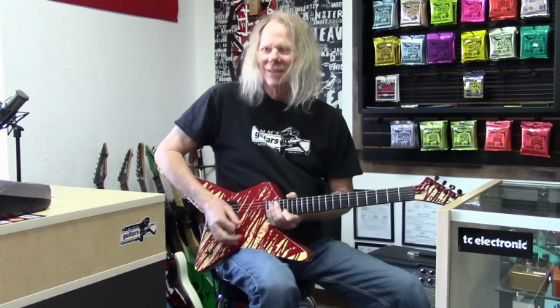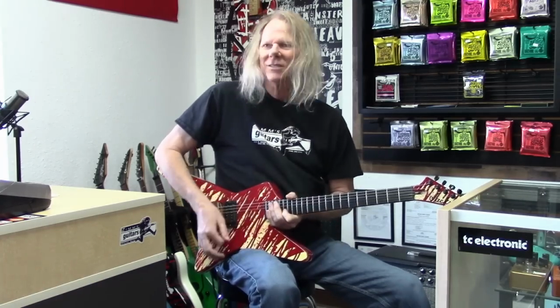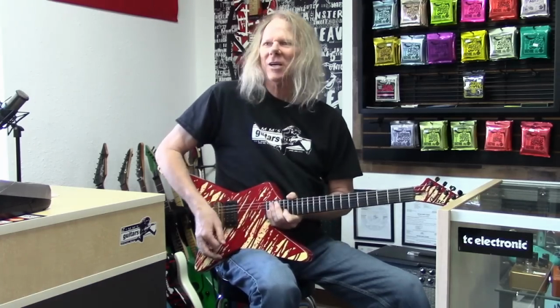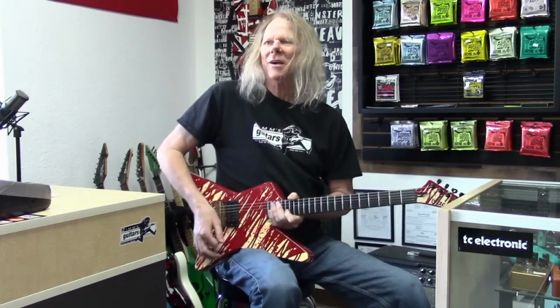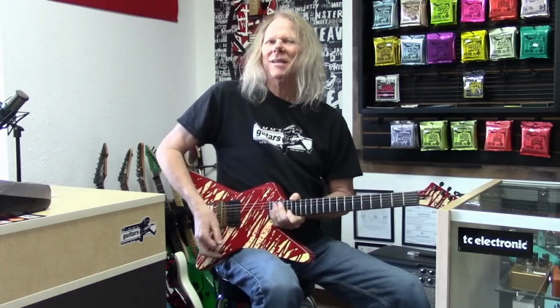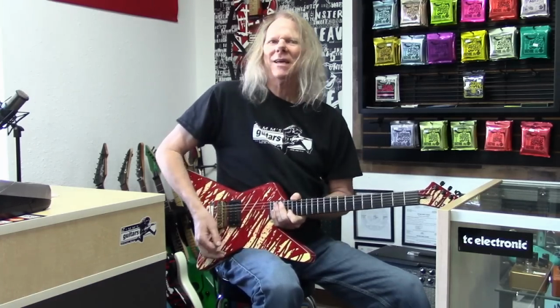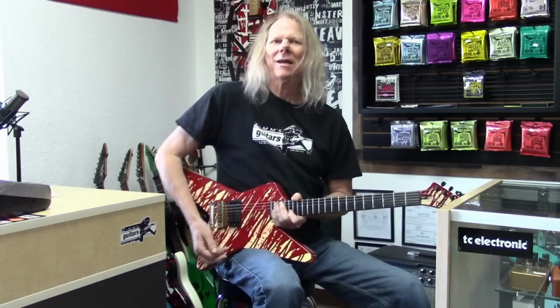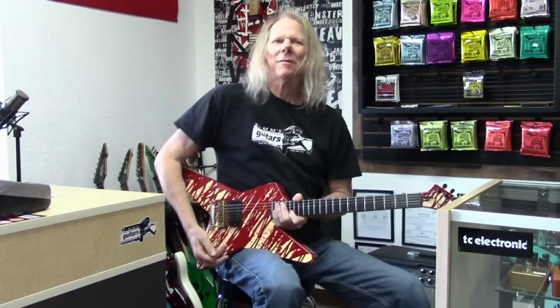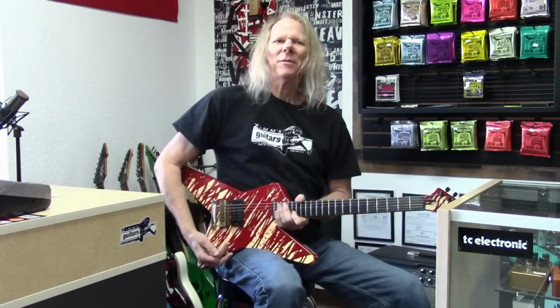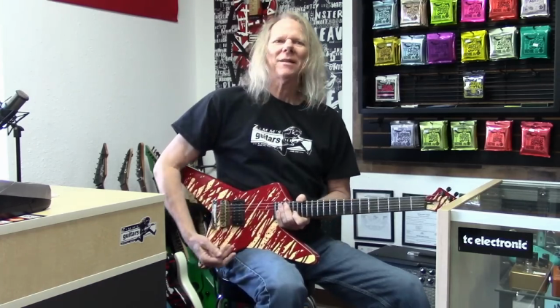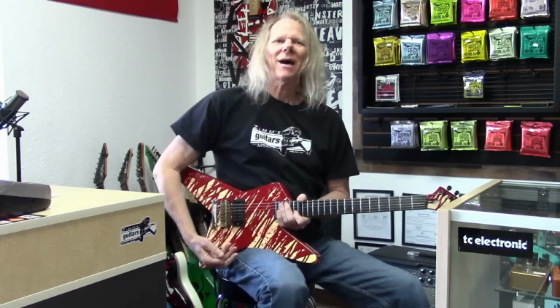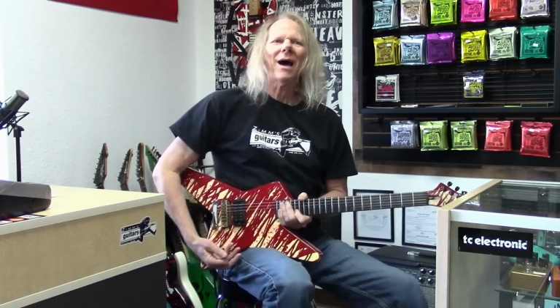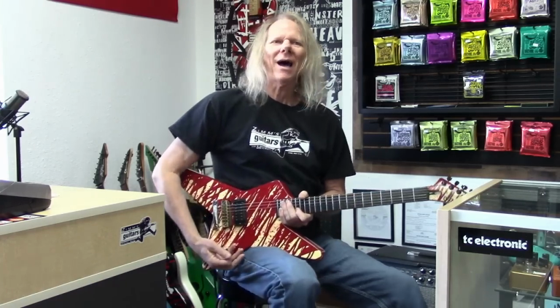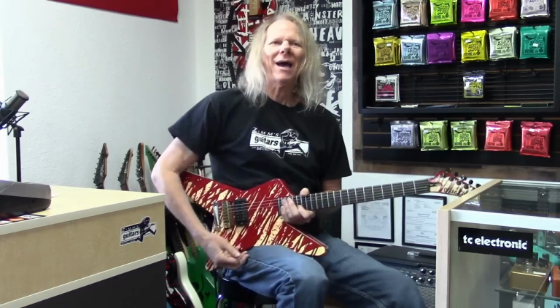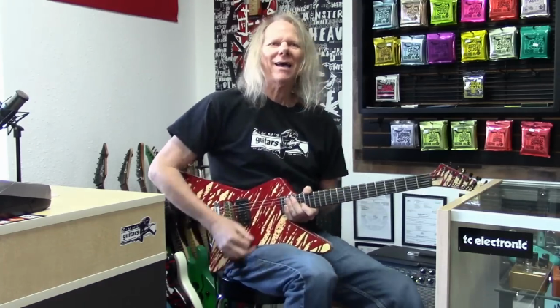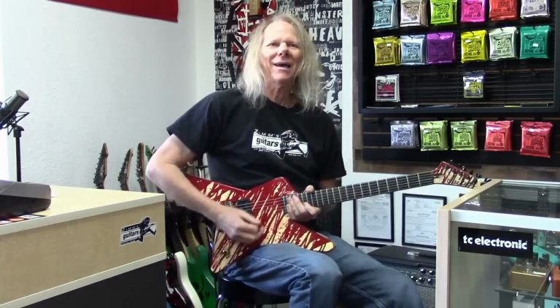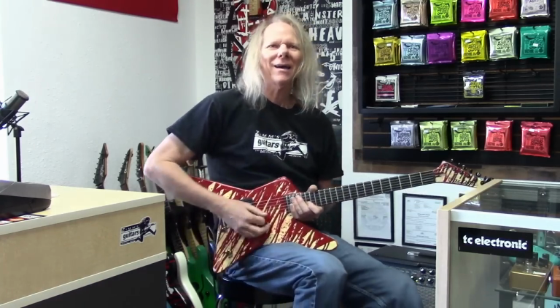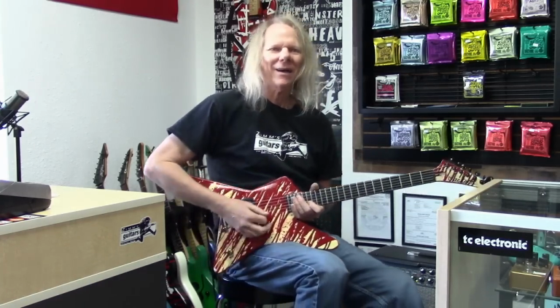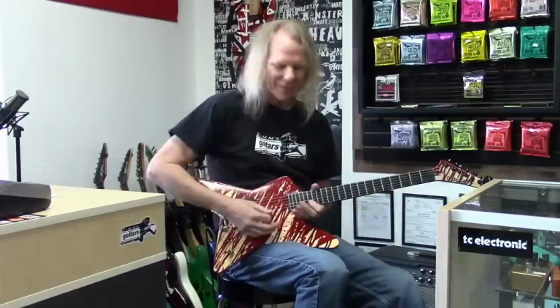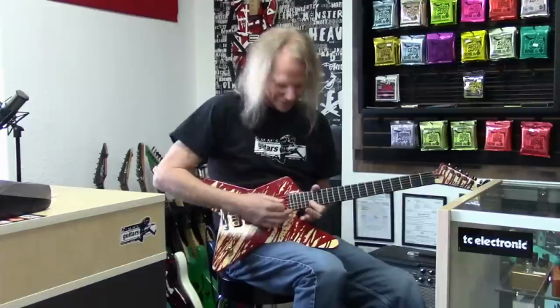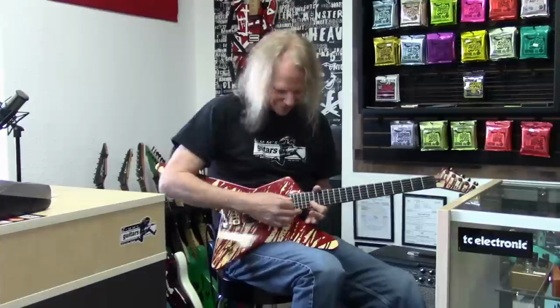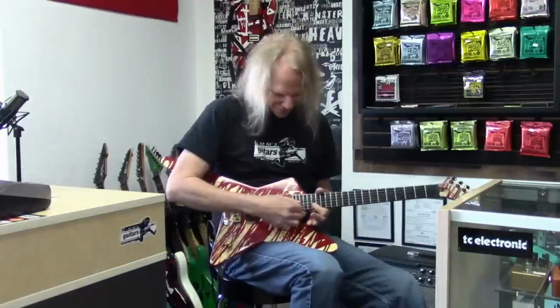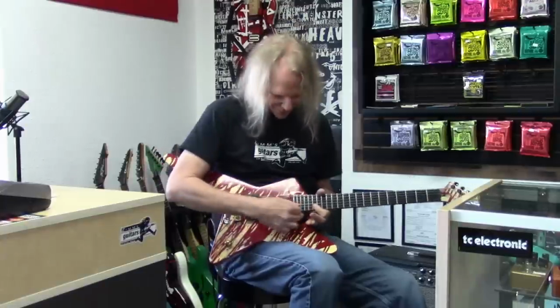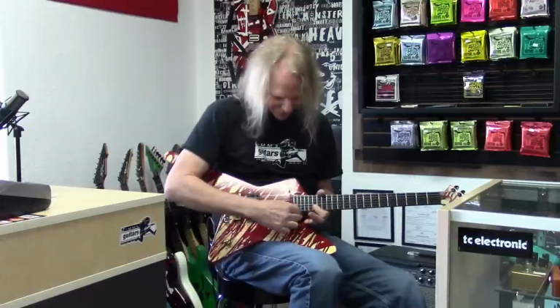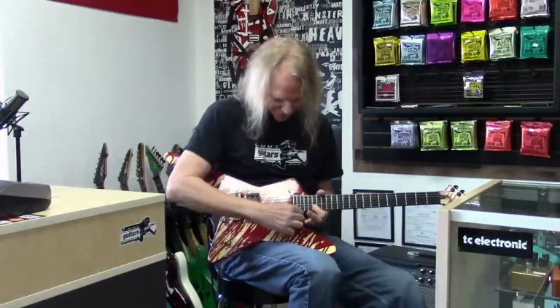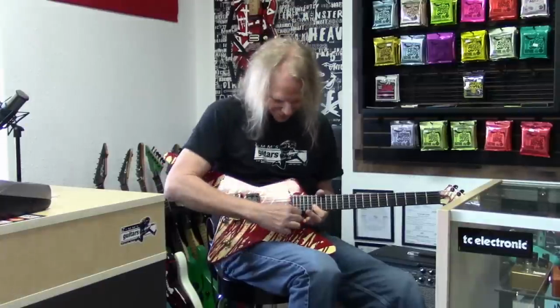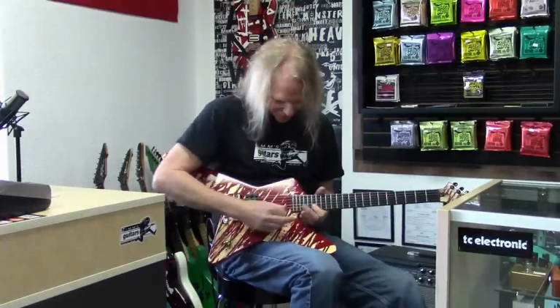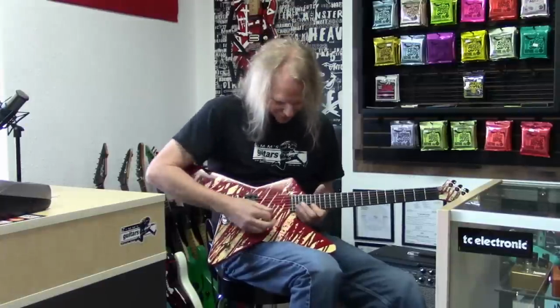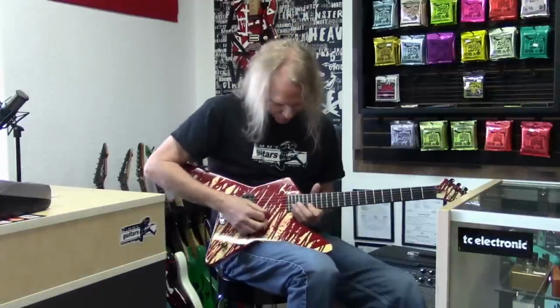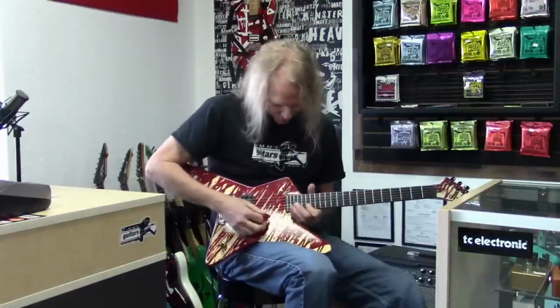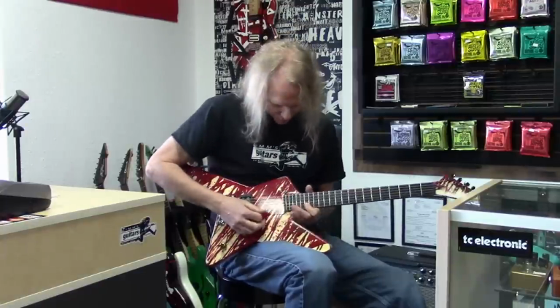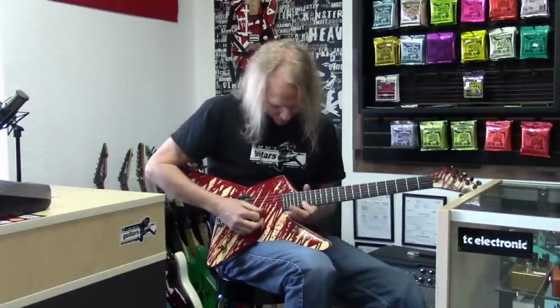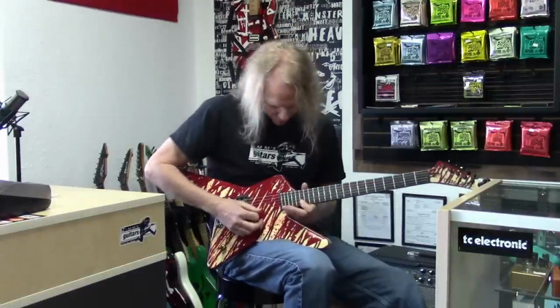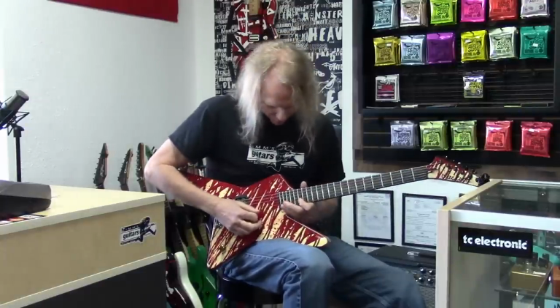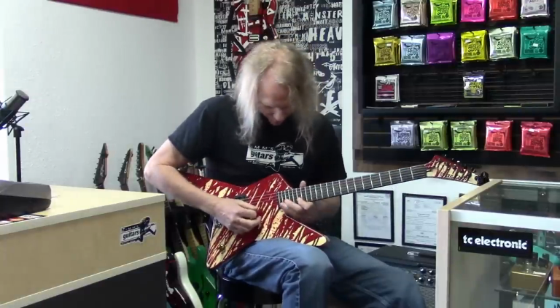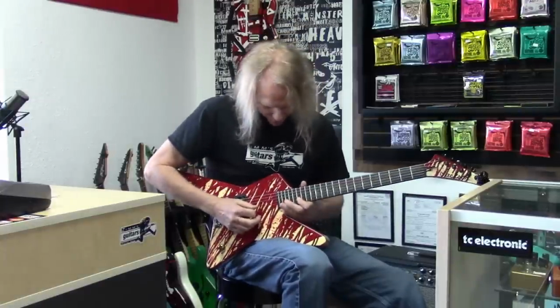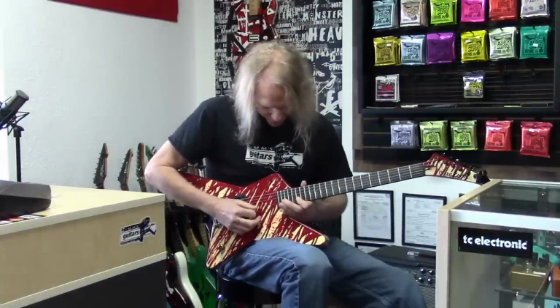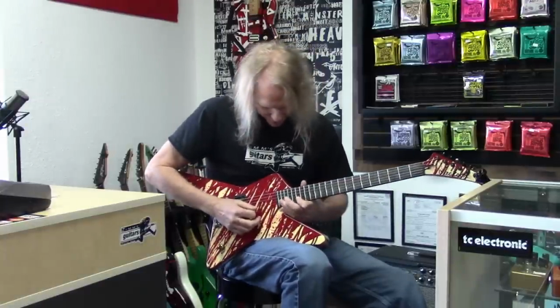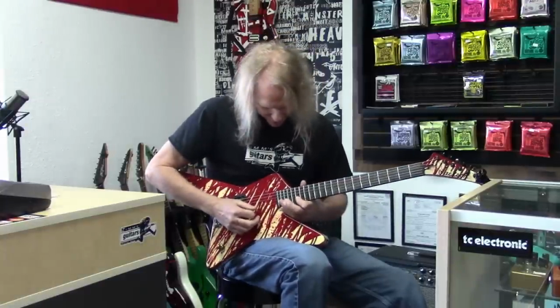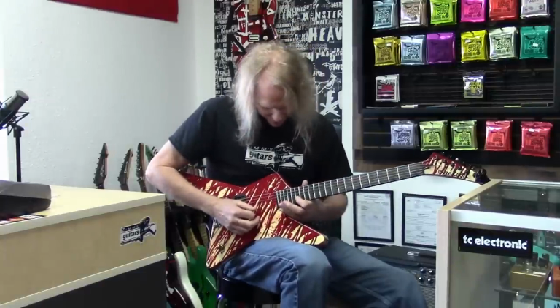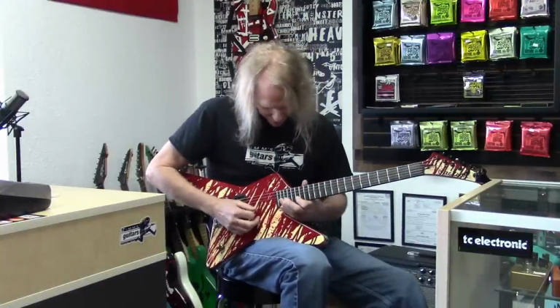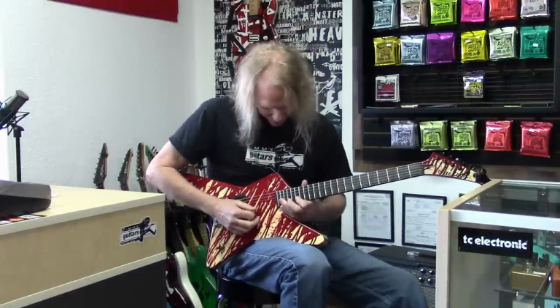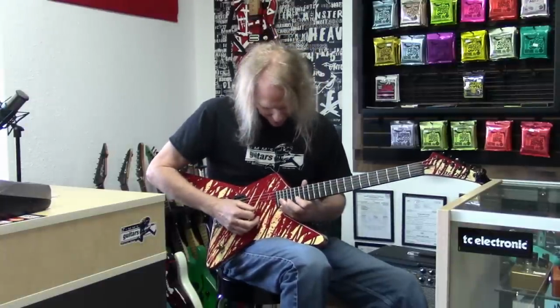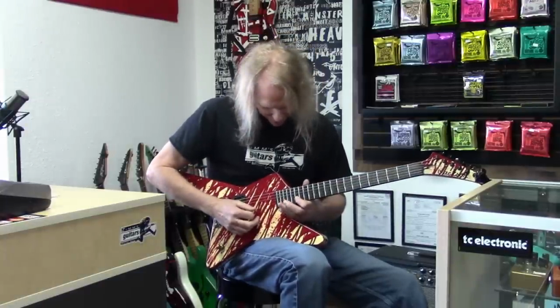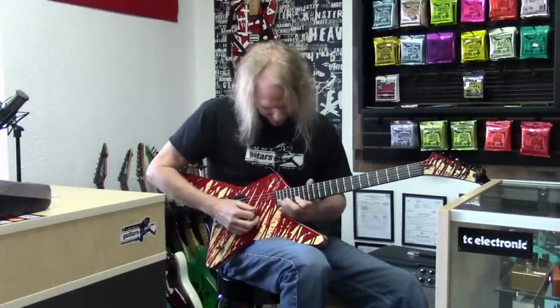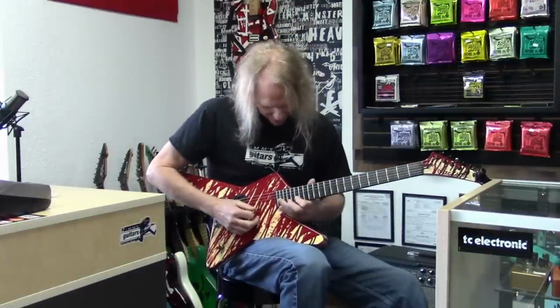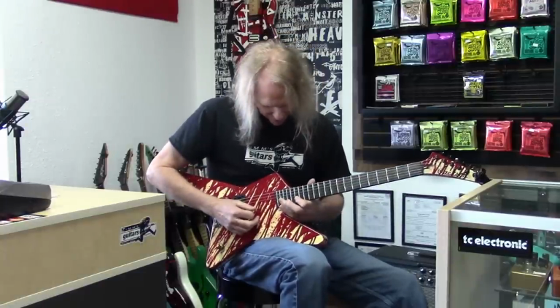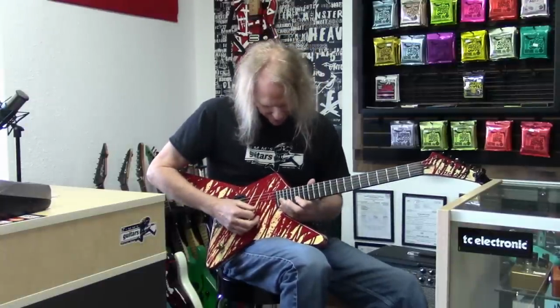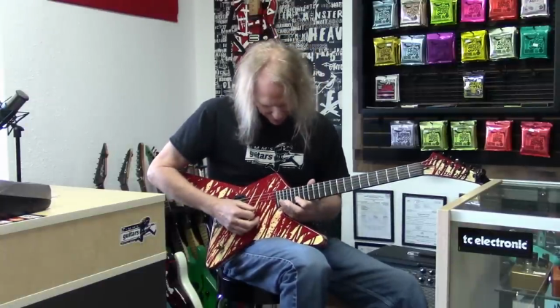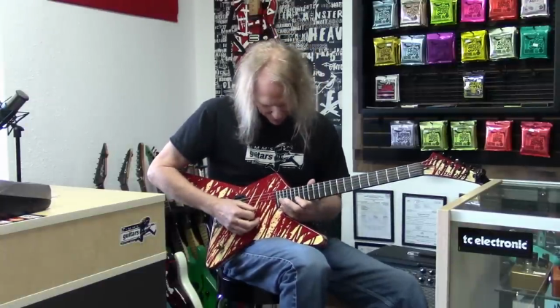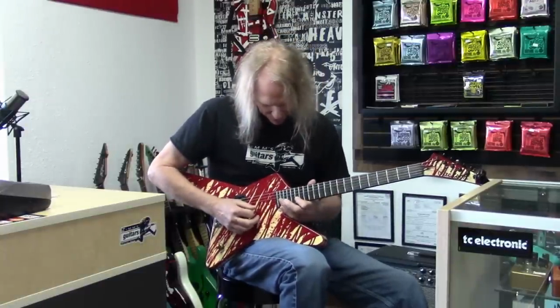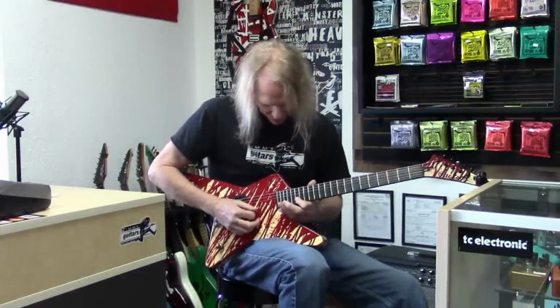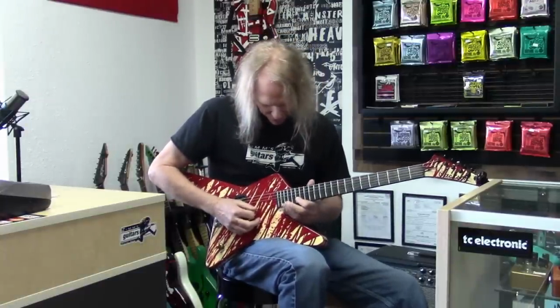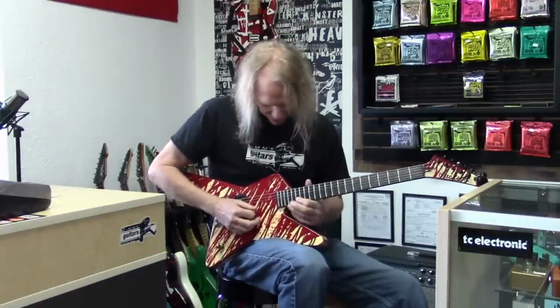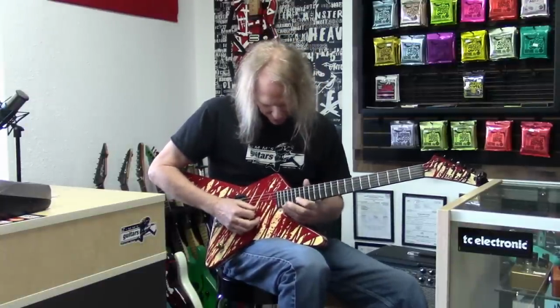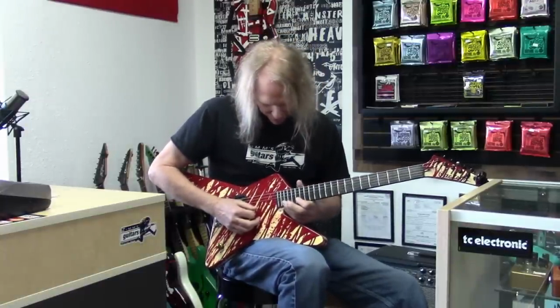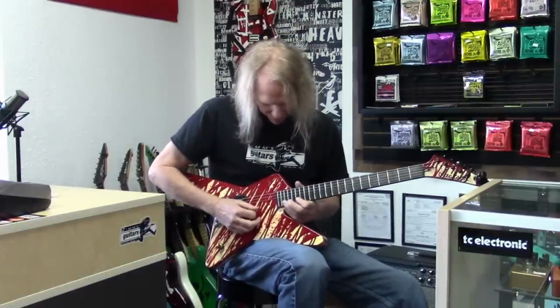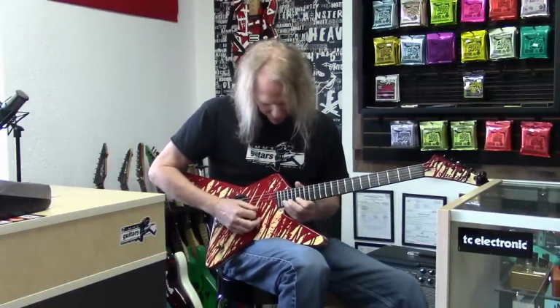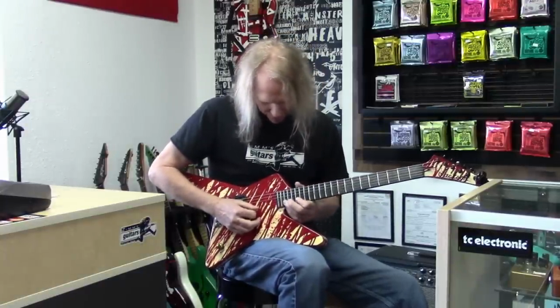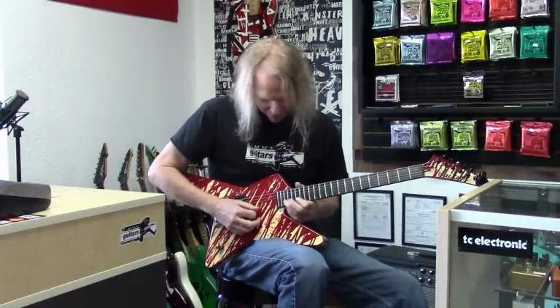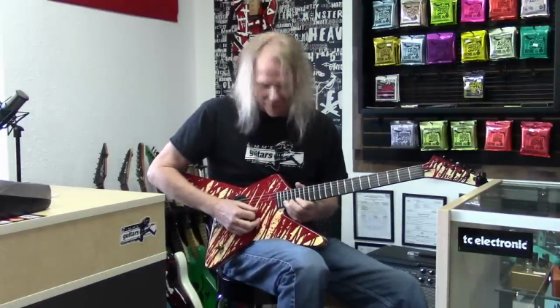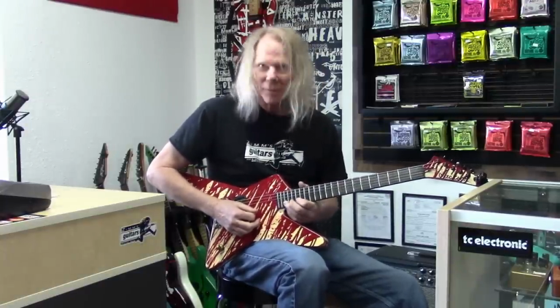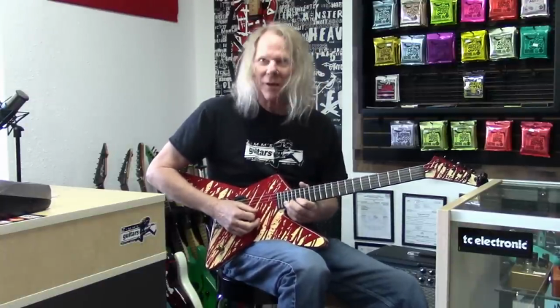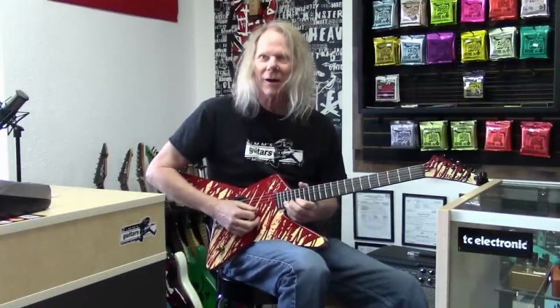It's hard to get up into the high positions because of this part of the horn — kind of tough to get up to an A minor up here. It's a little cramped in there.